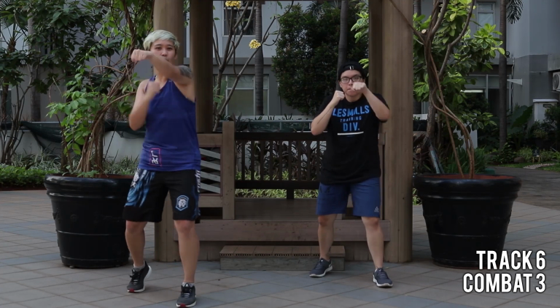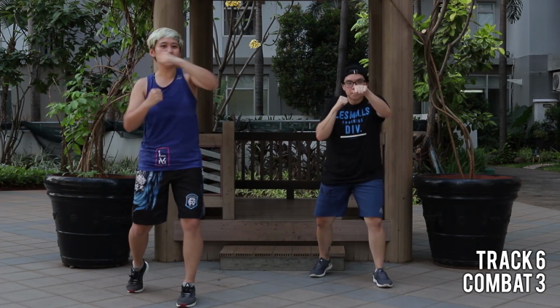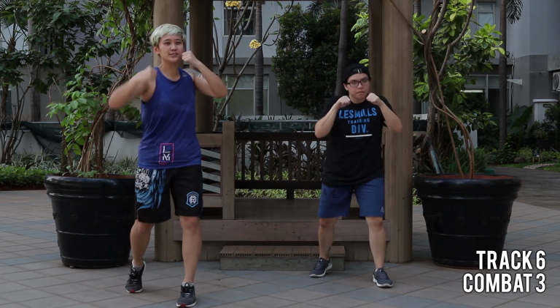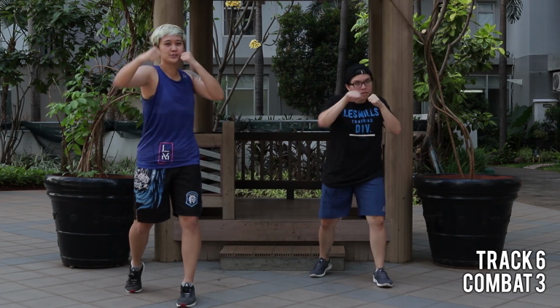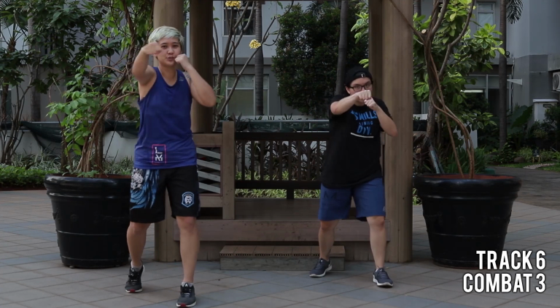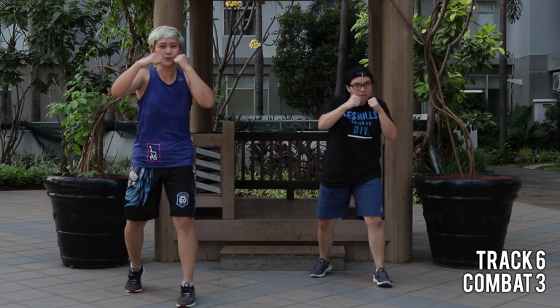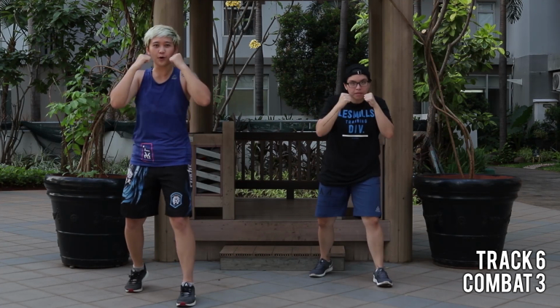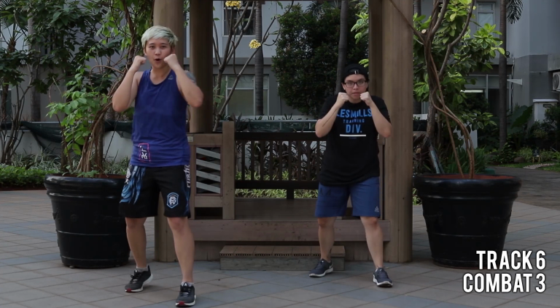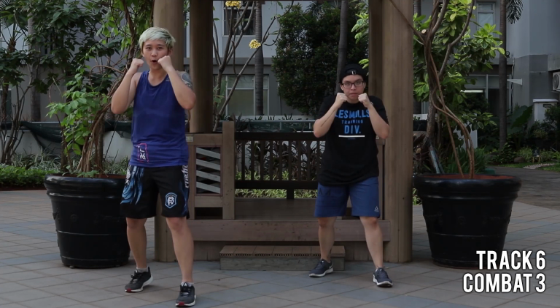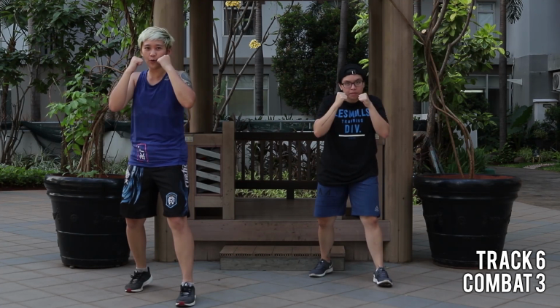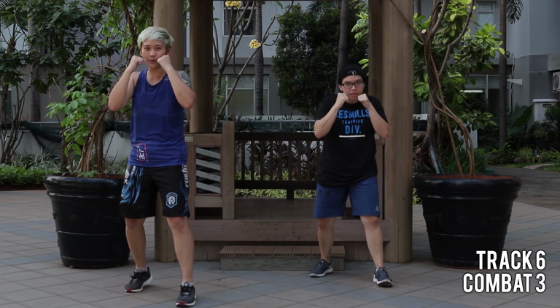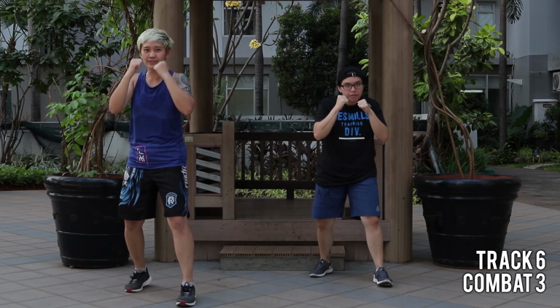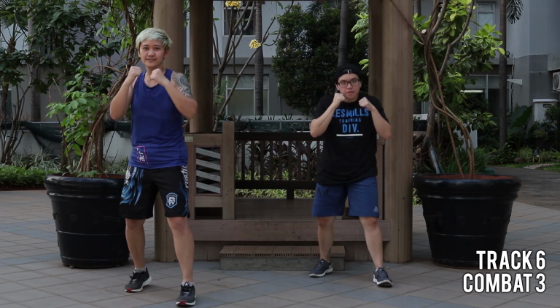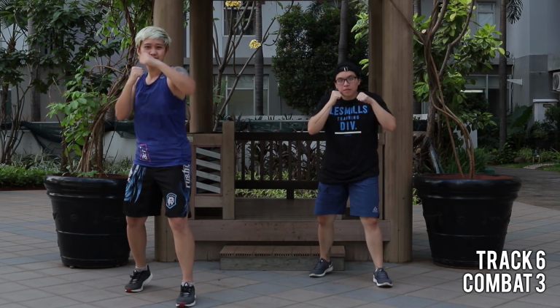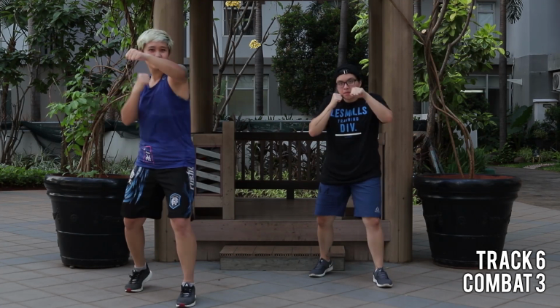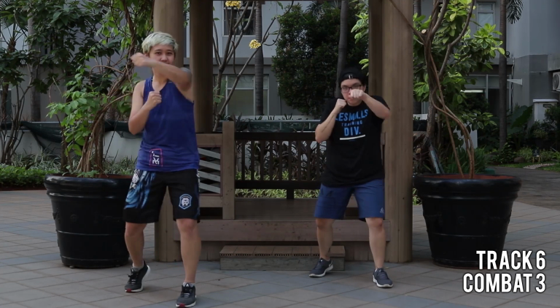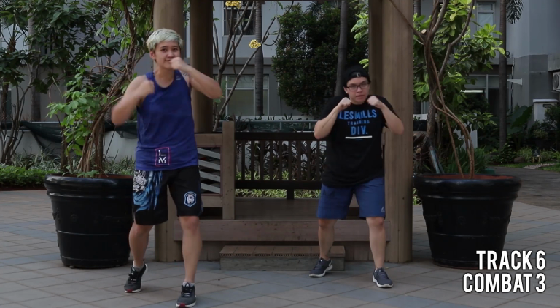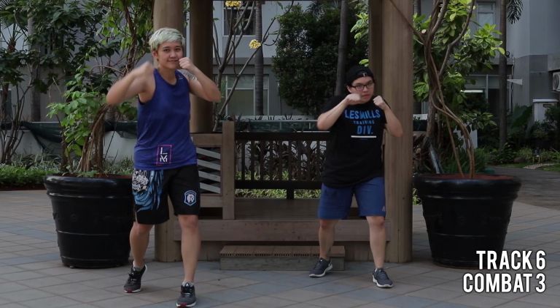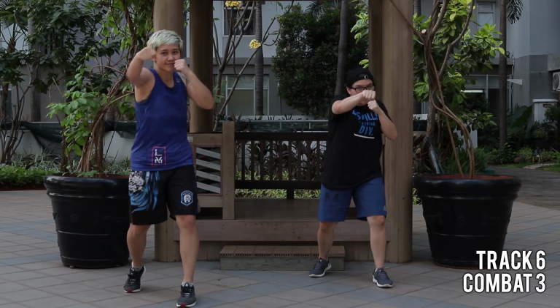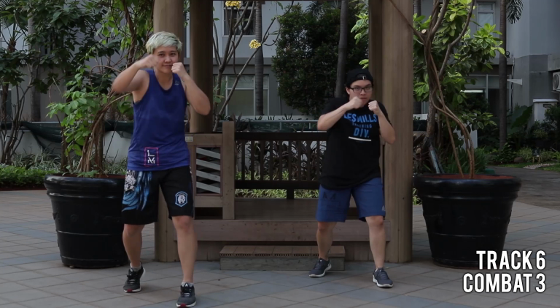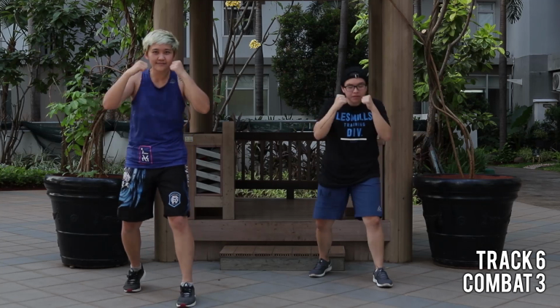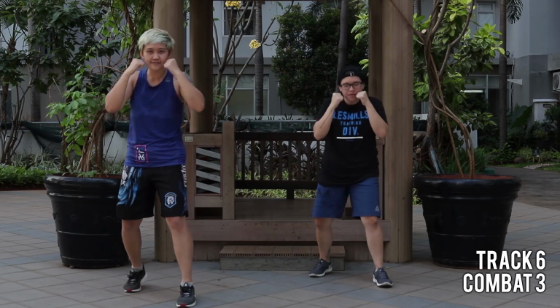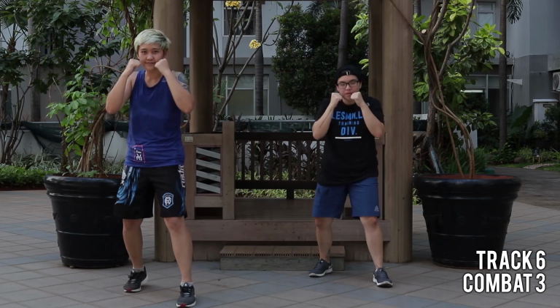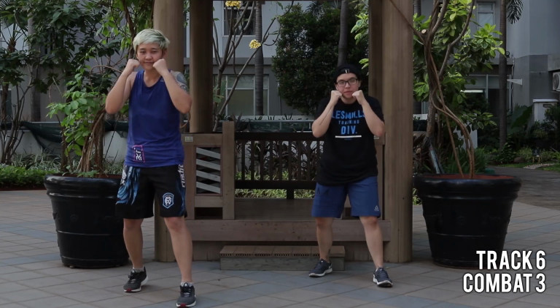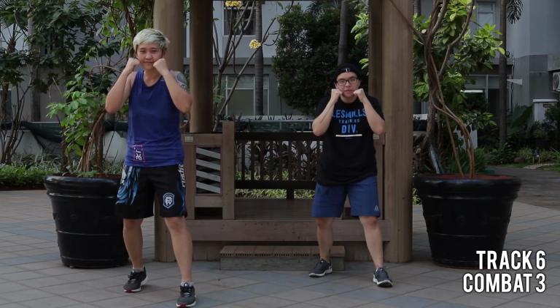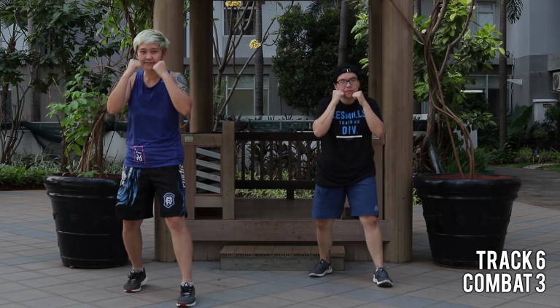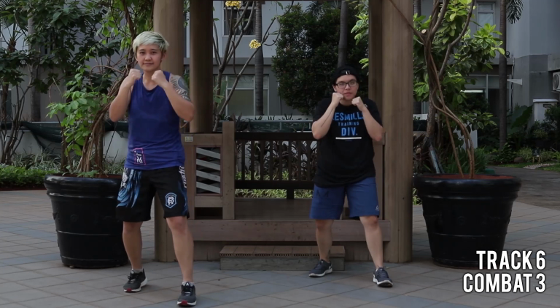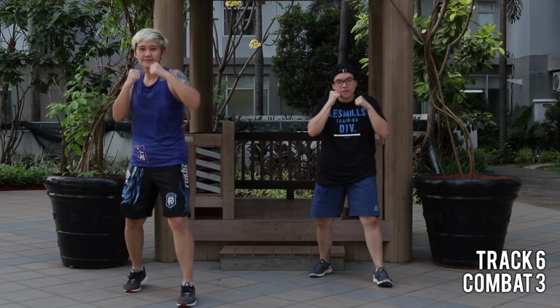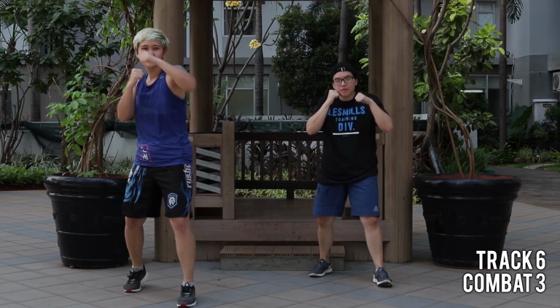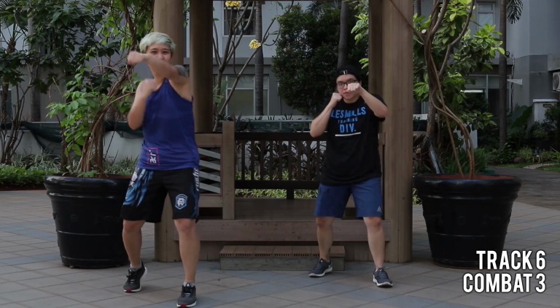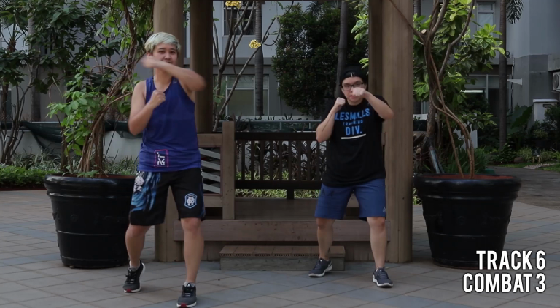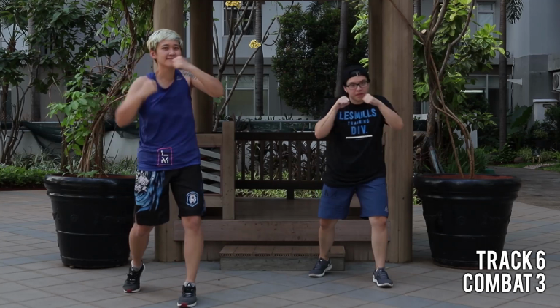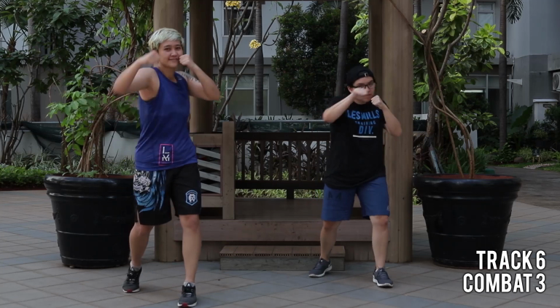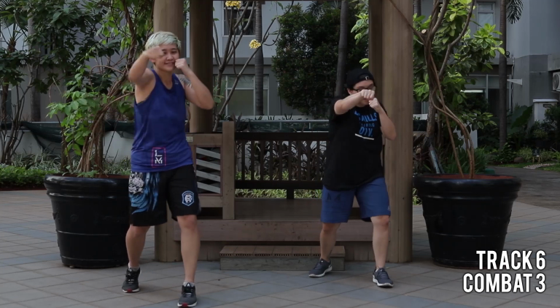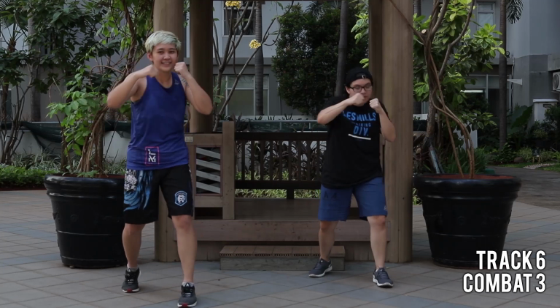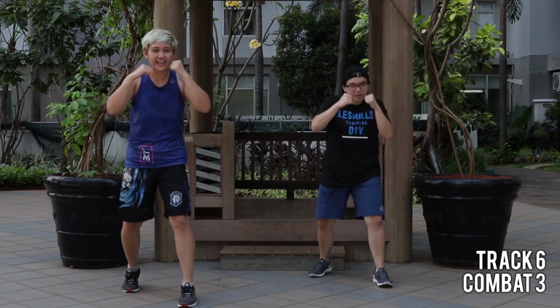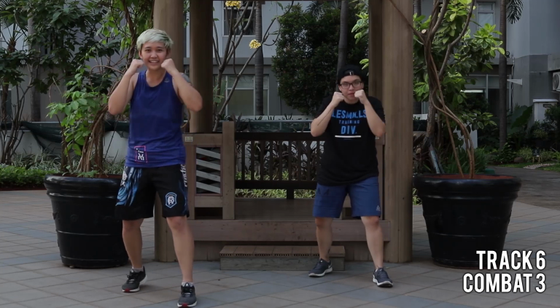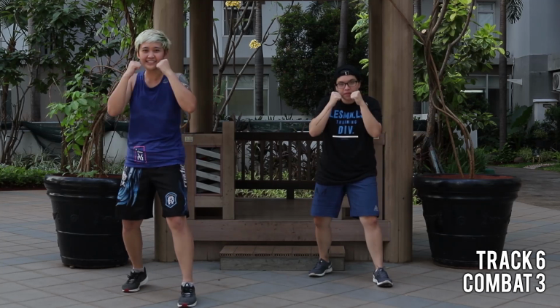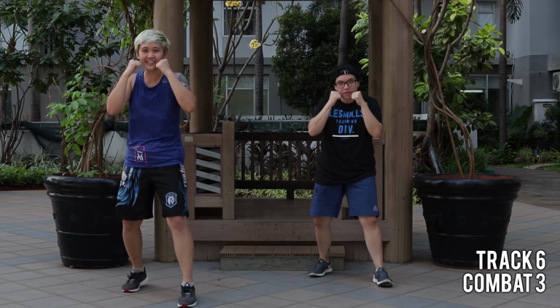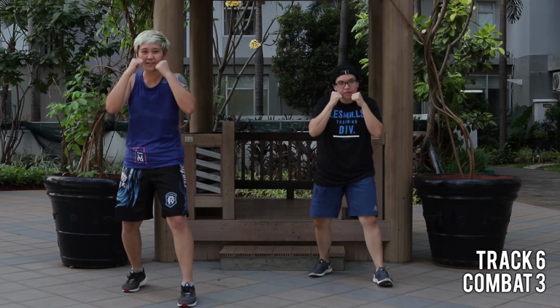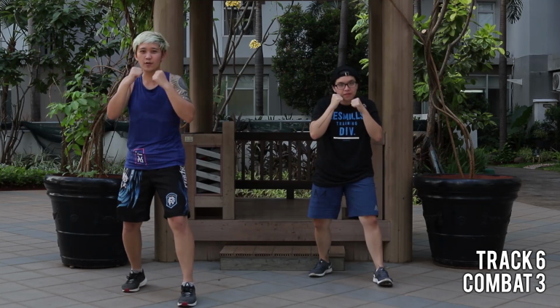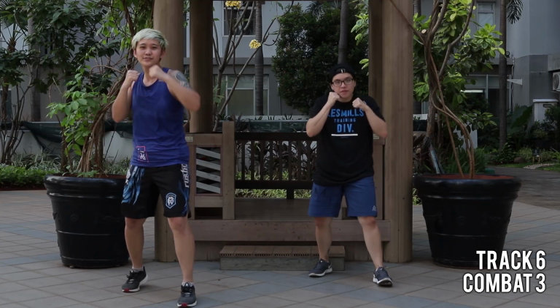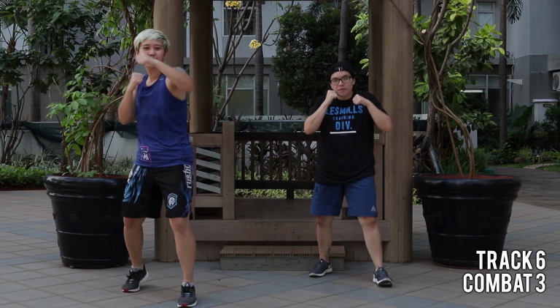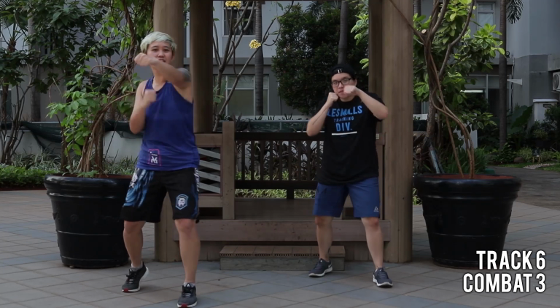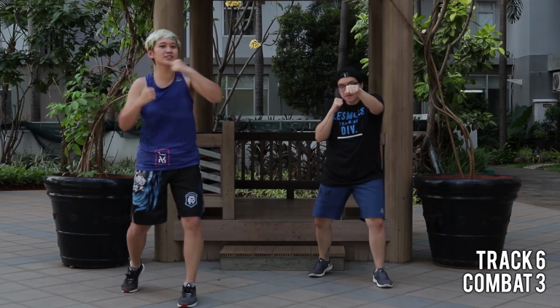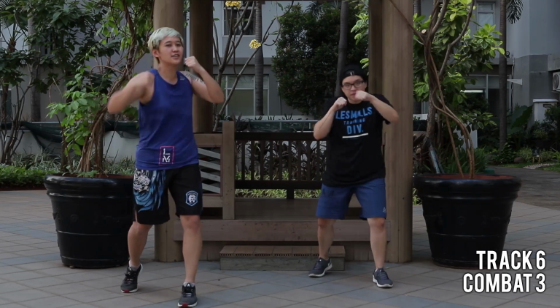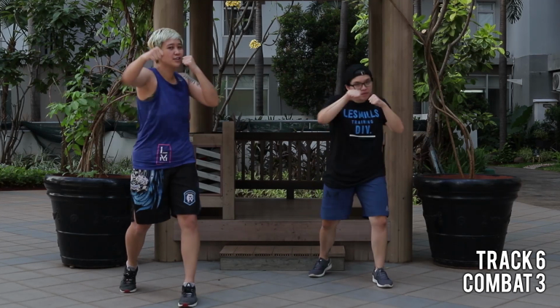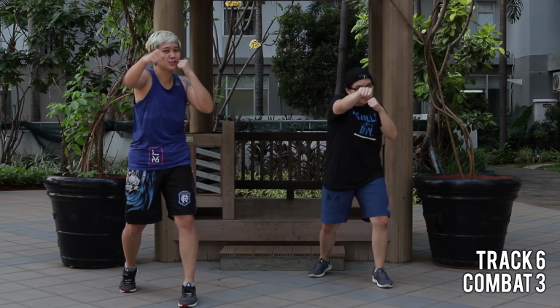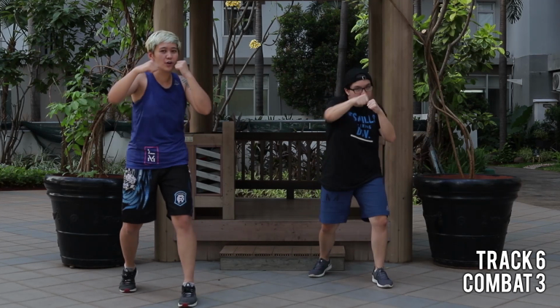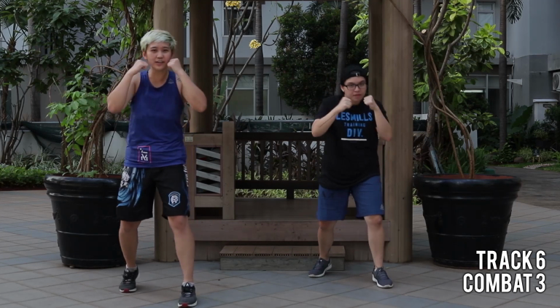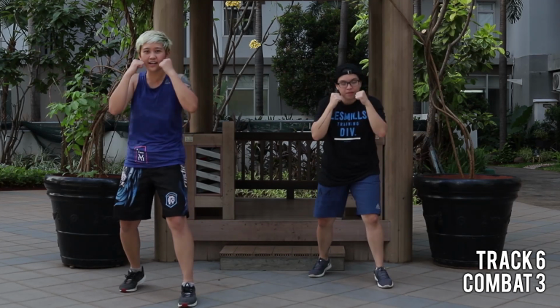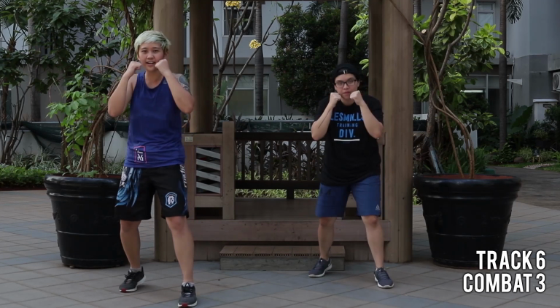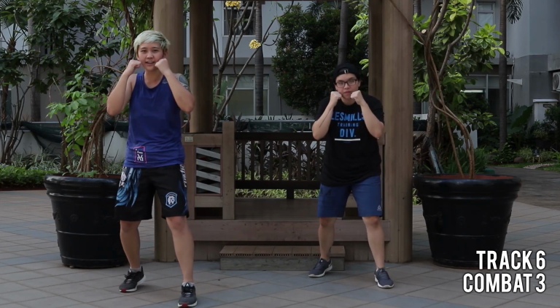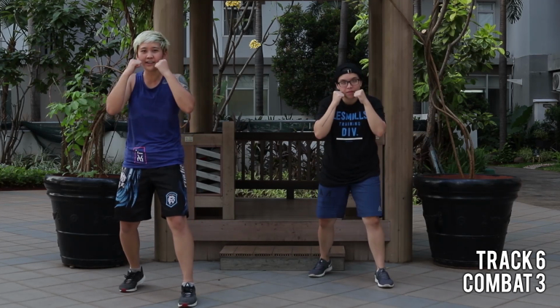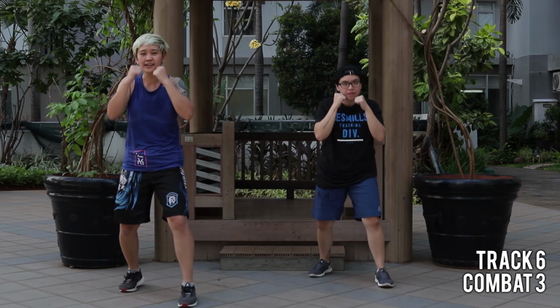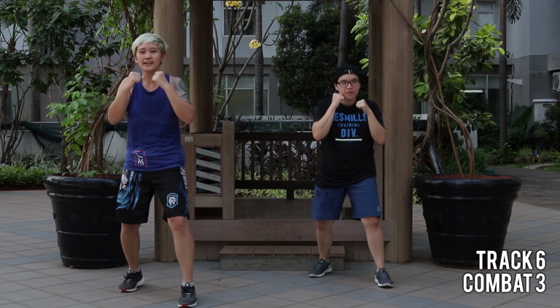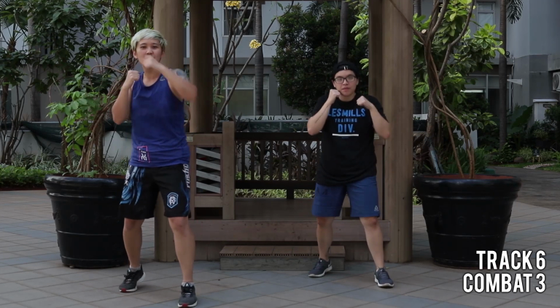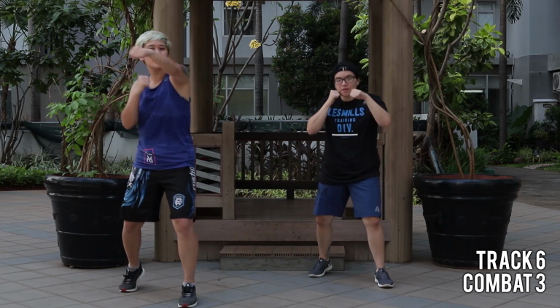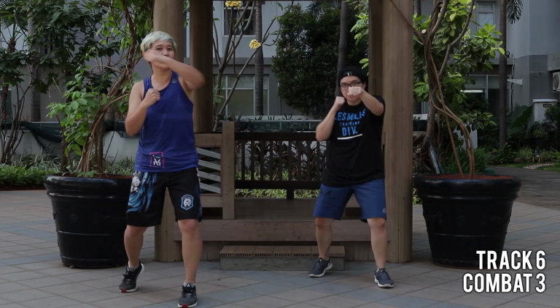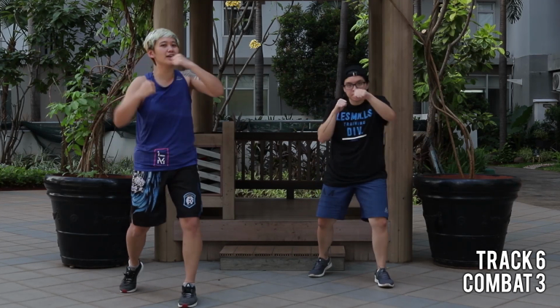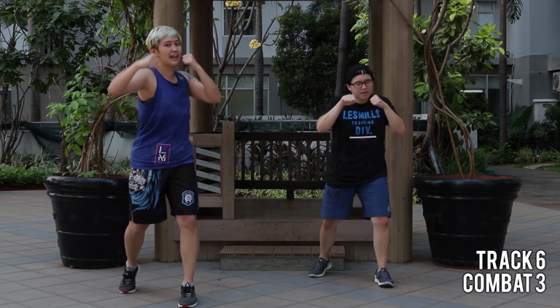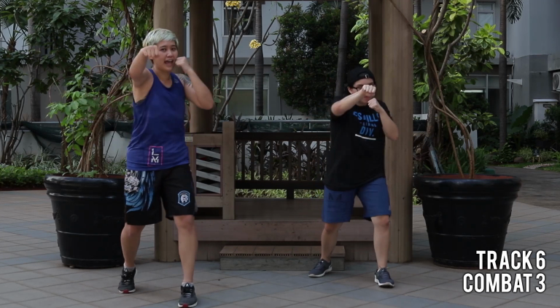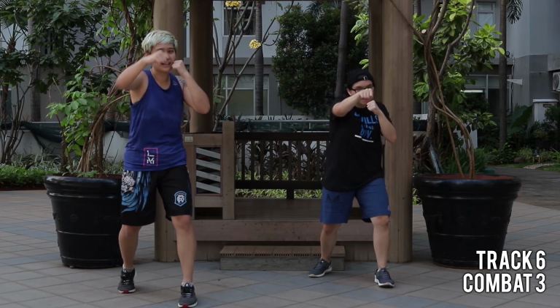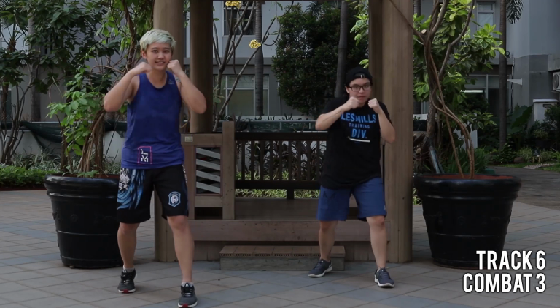One, two, pull. That's it — rotation on your shoulder, keep it relaxed.